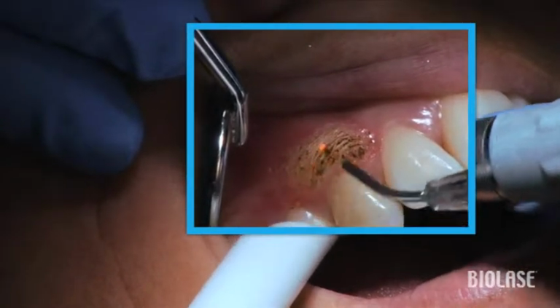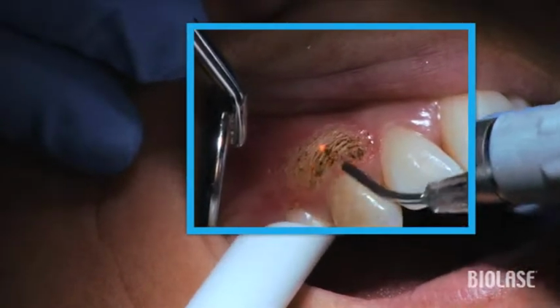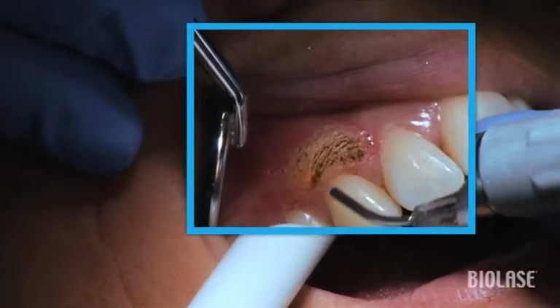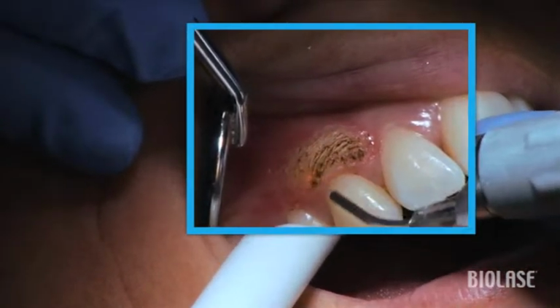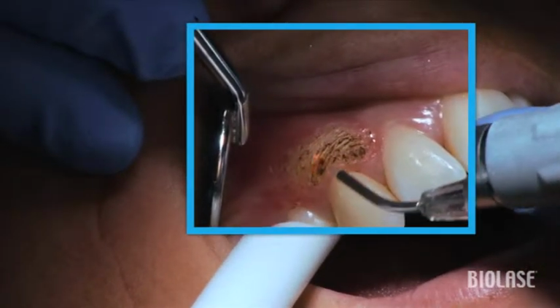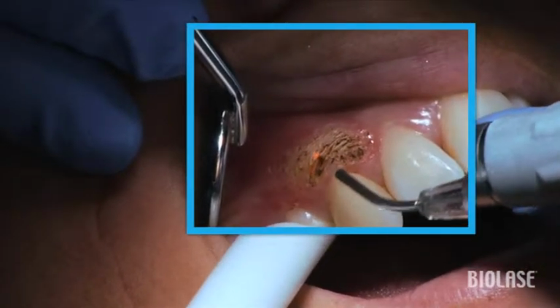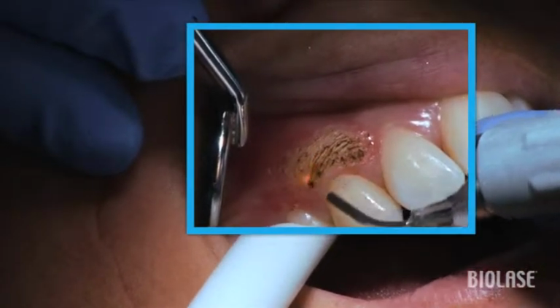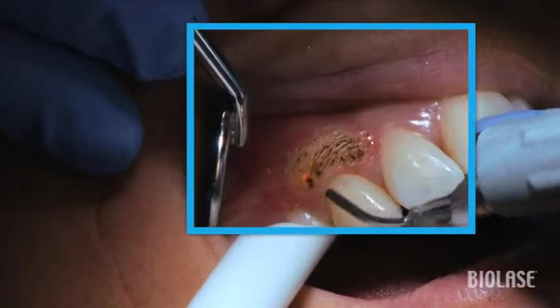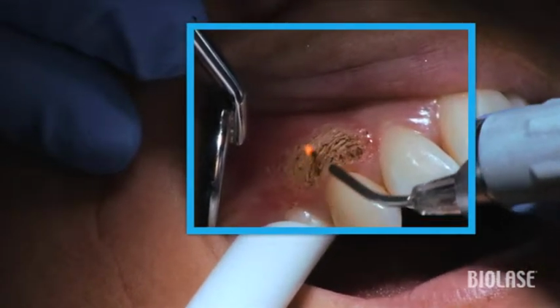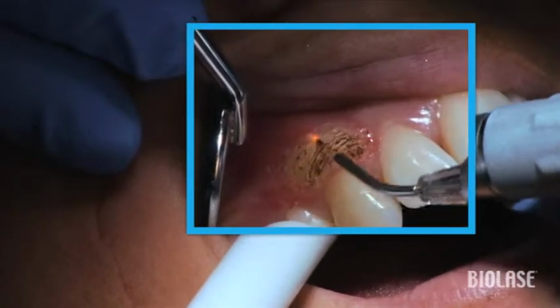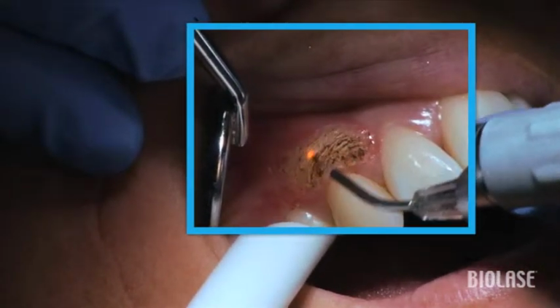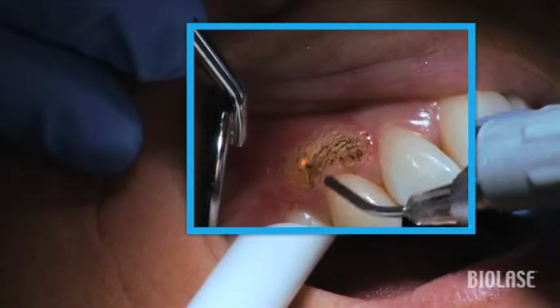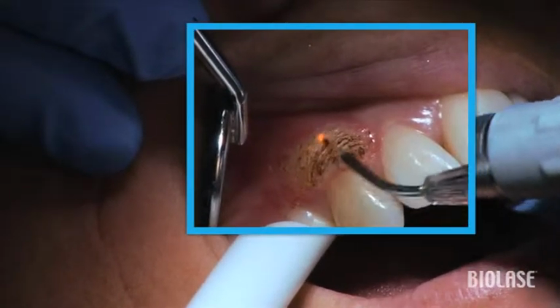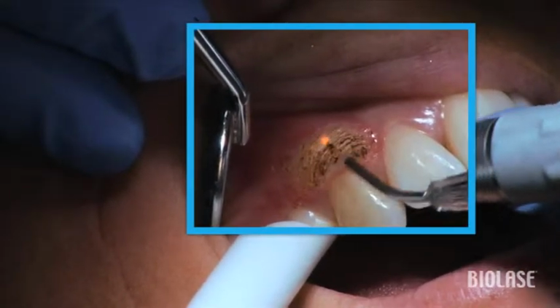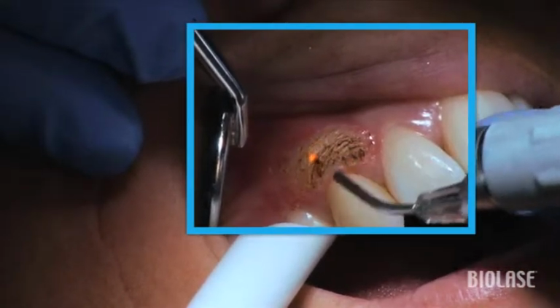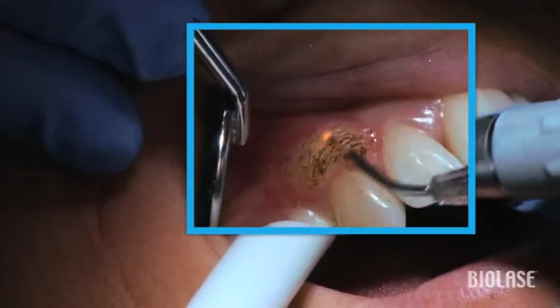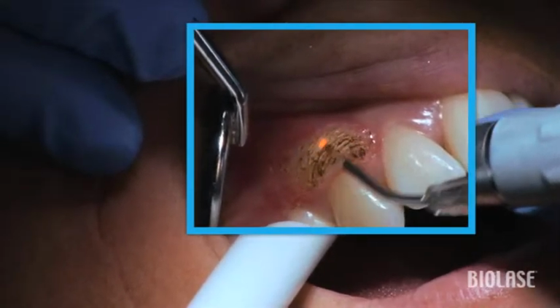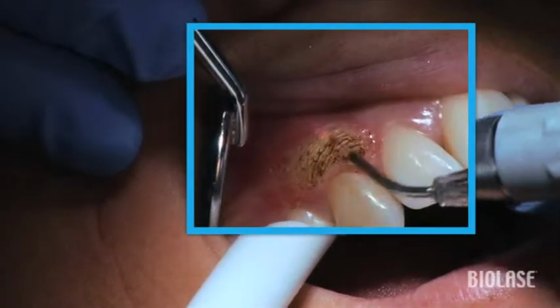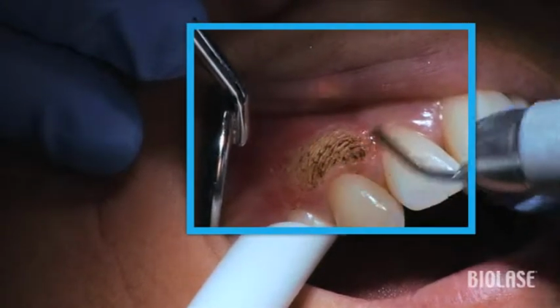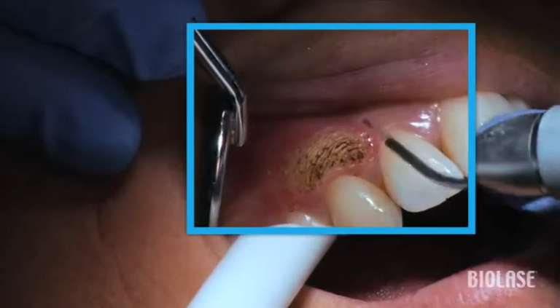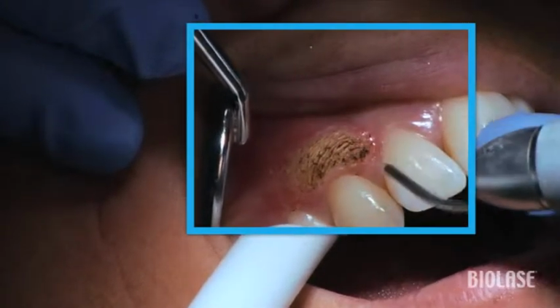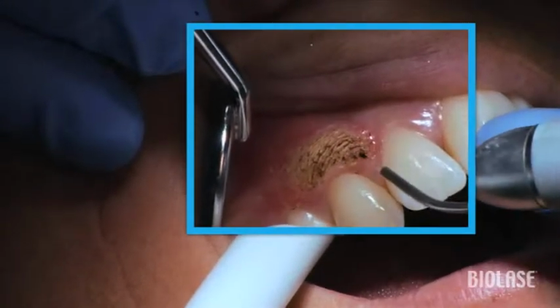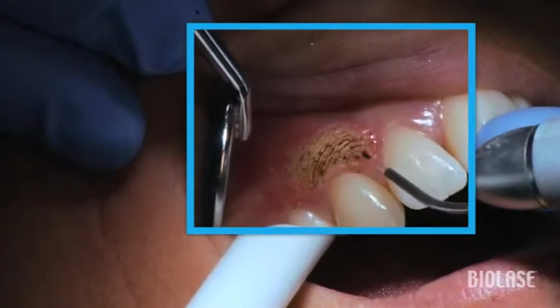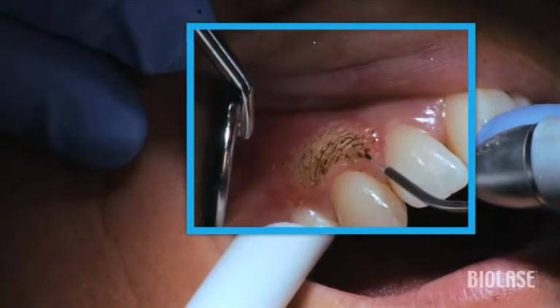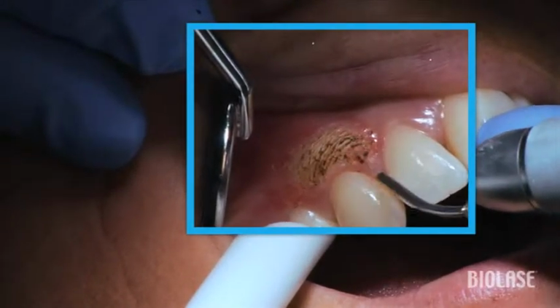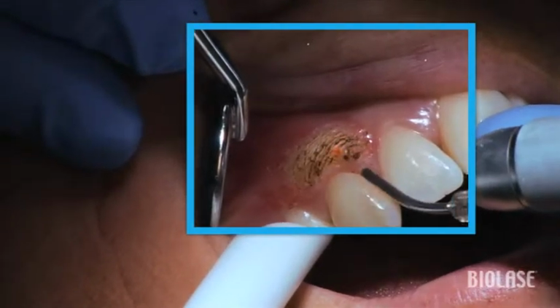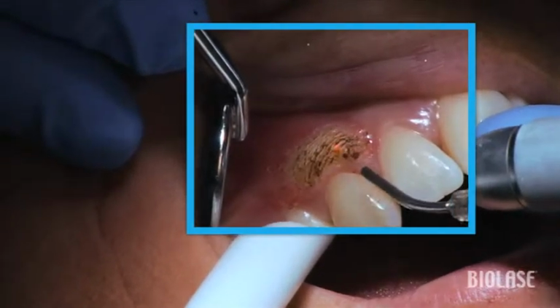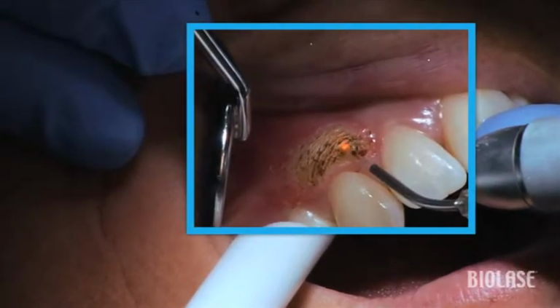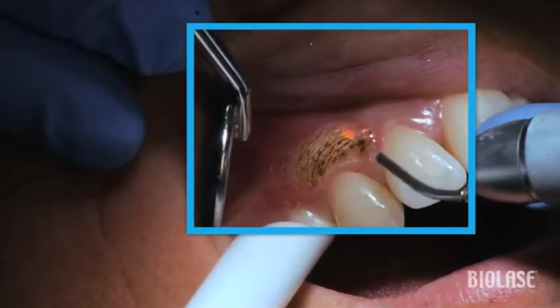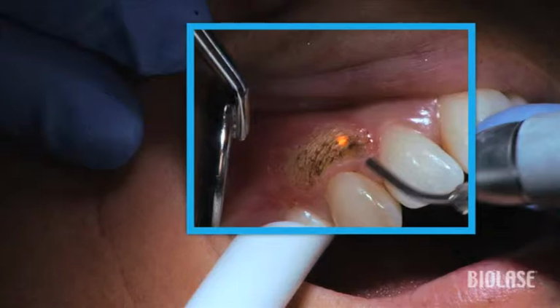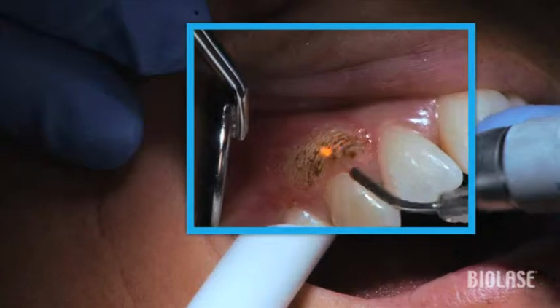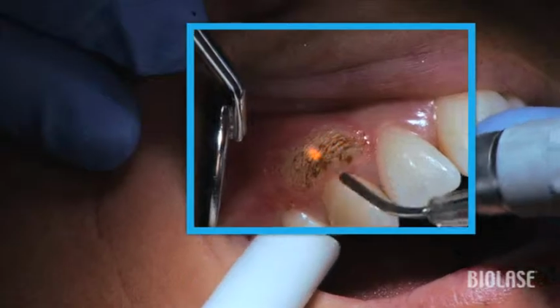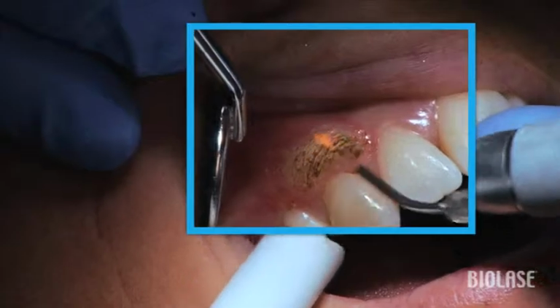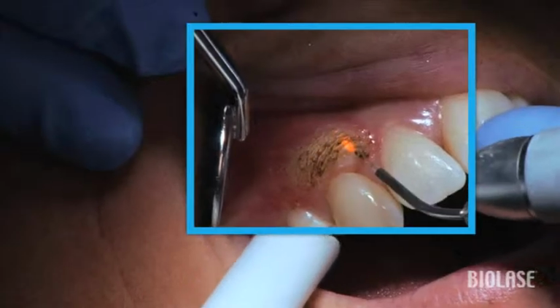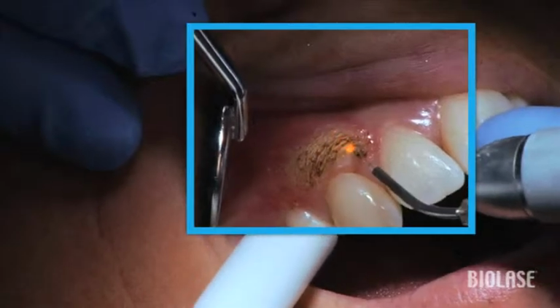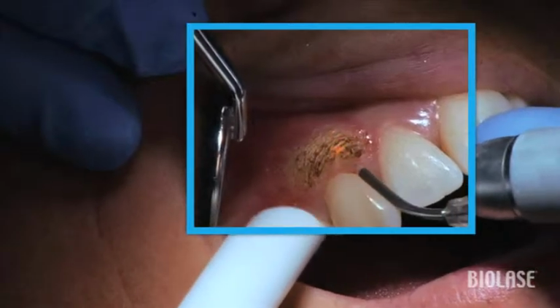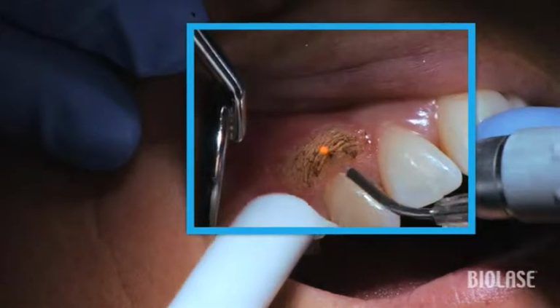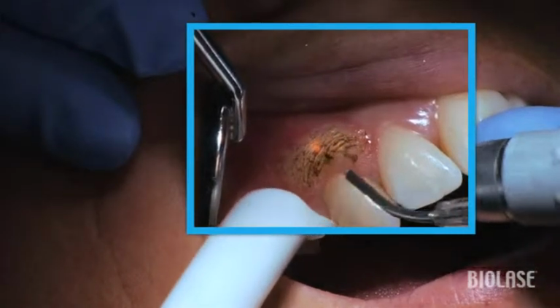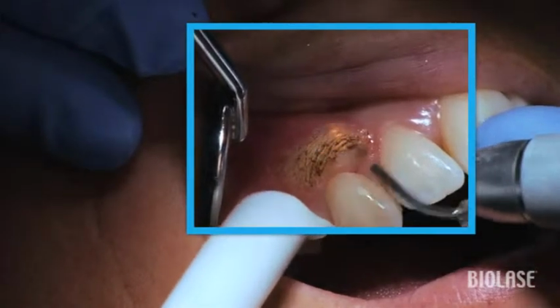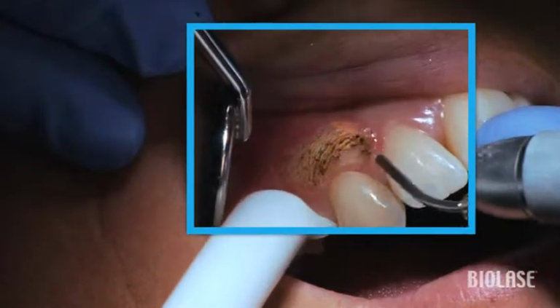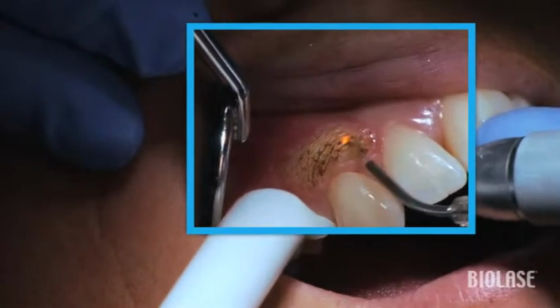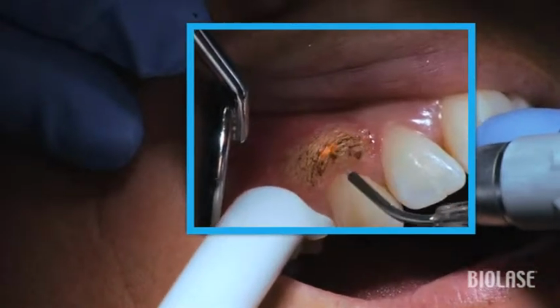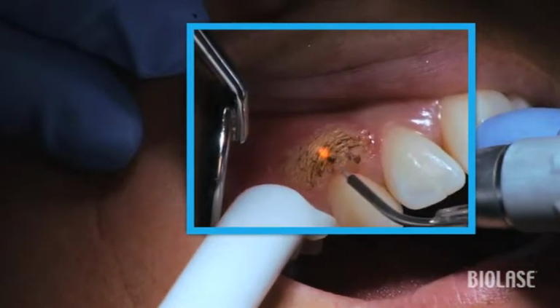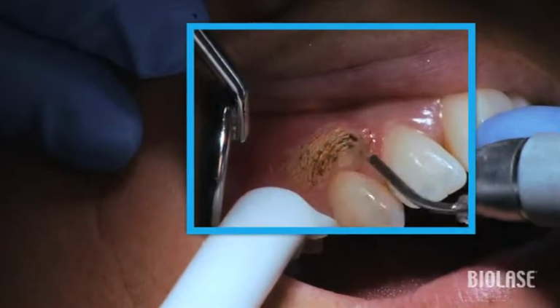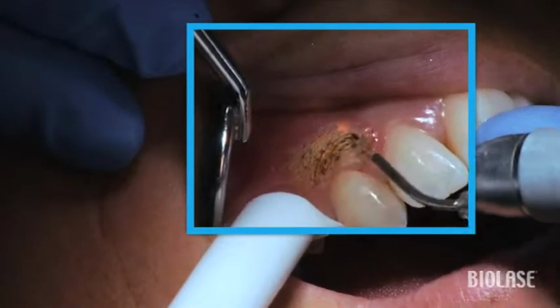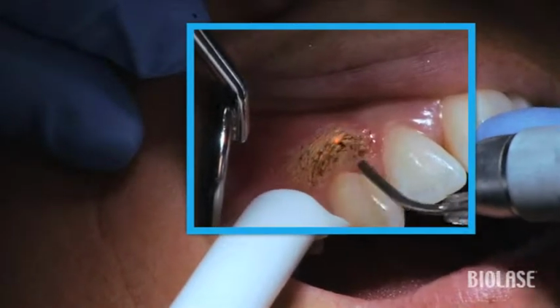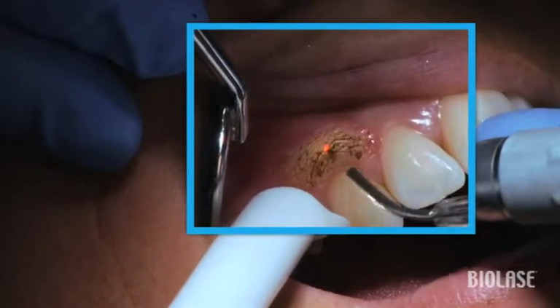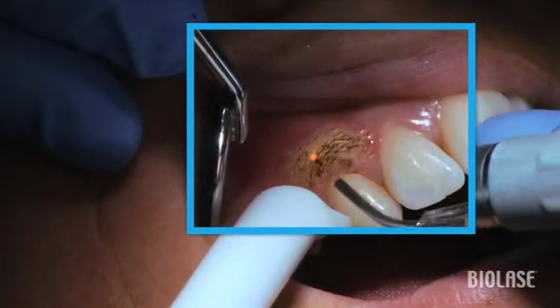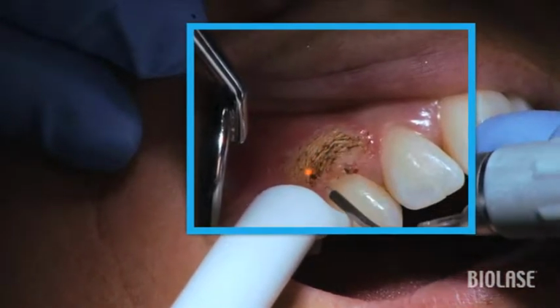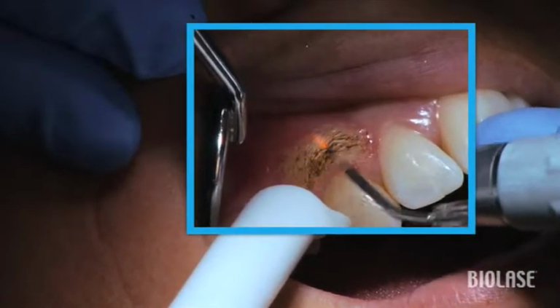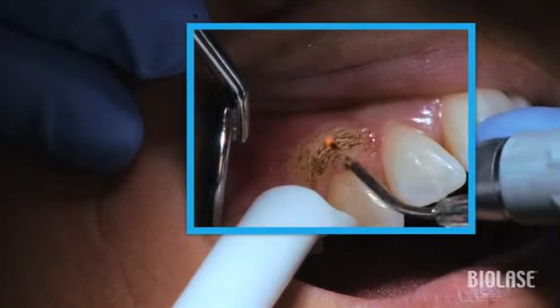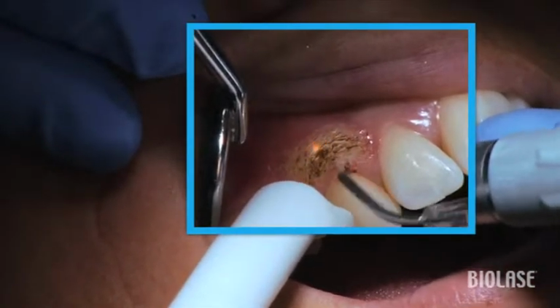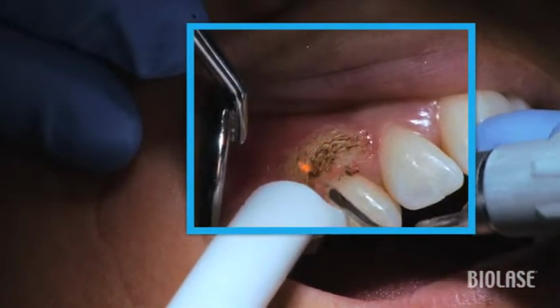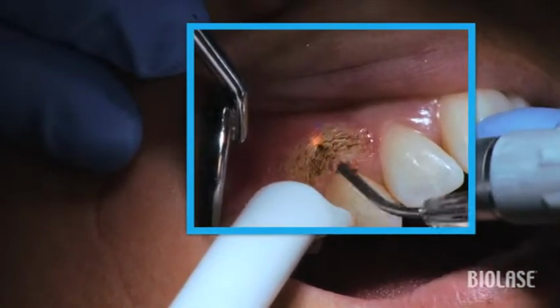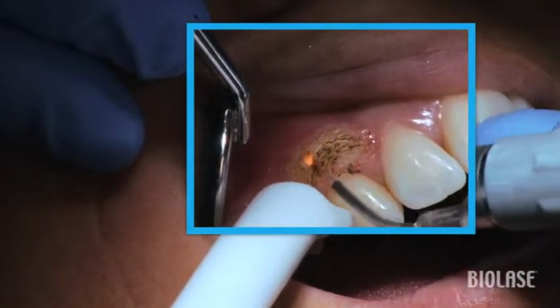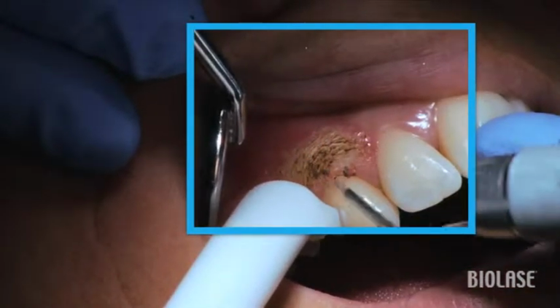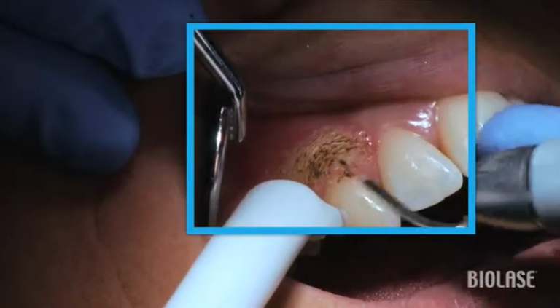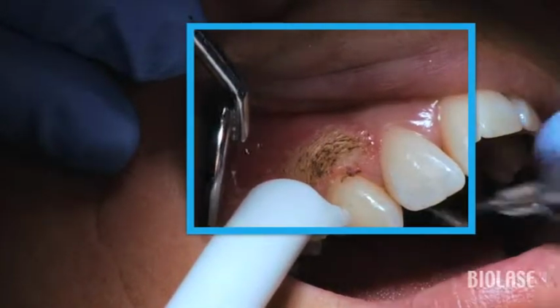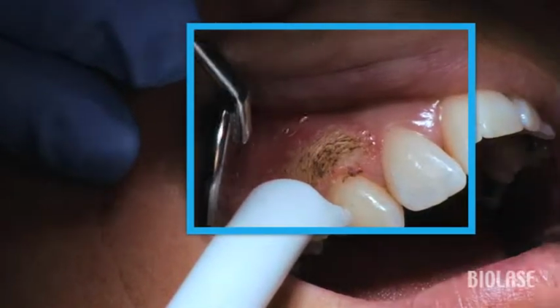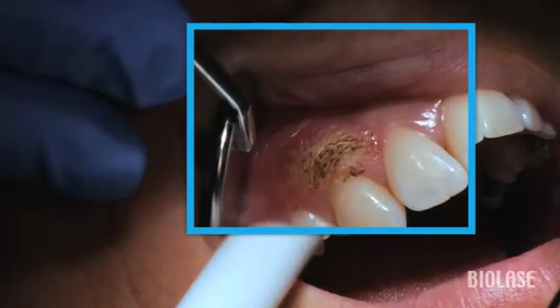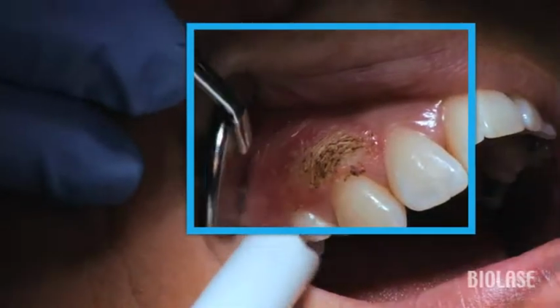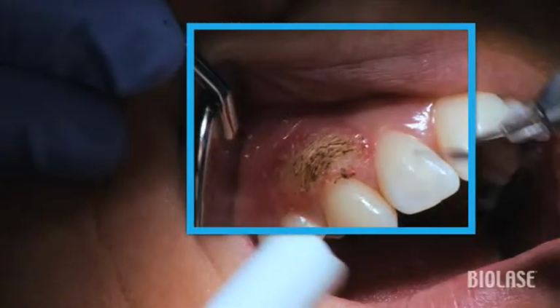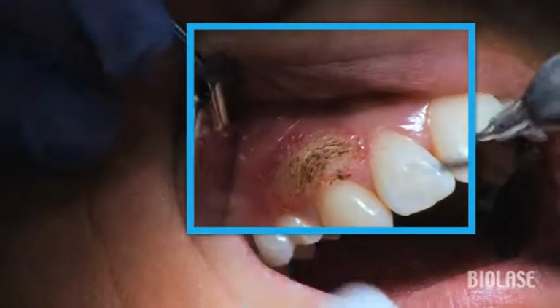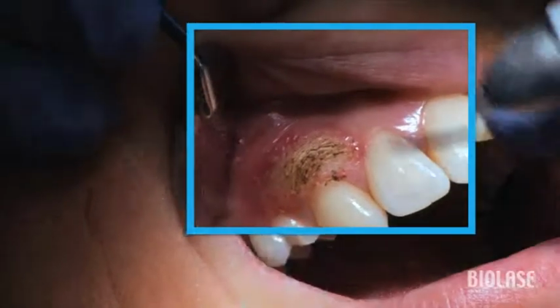Use a light painting stroke to thin out the tissue layer by layer. Blend in the reduction in tissue to the outer borders of the excision site.